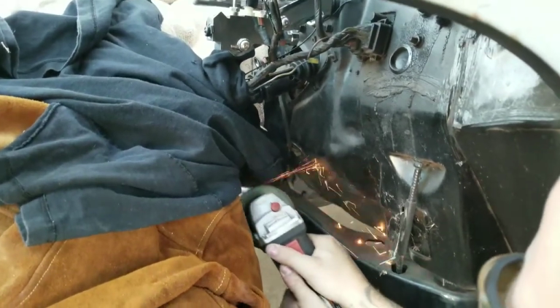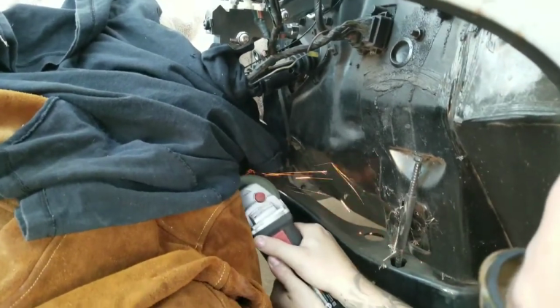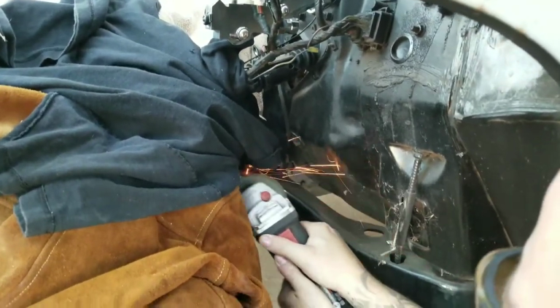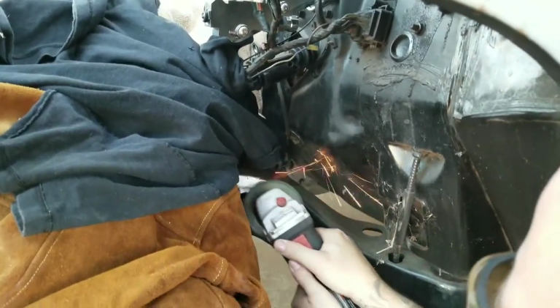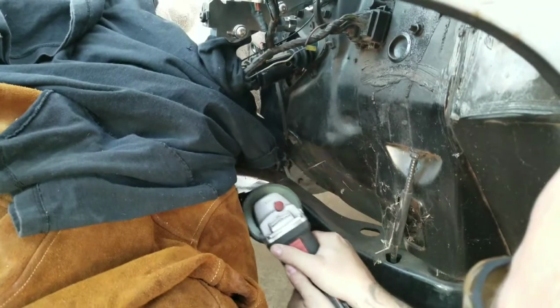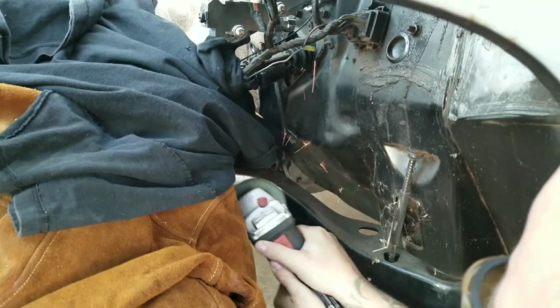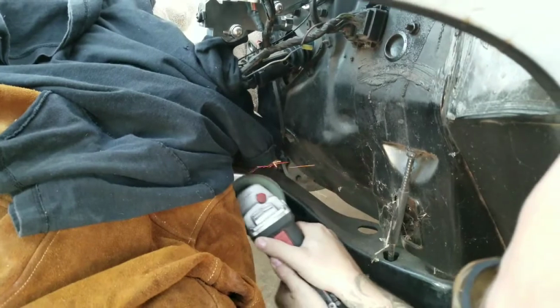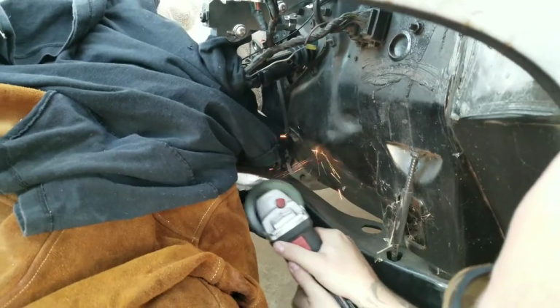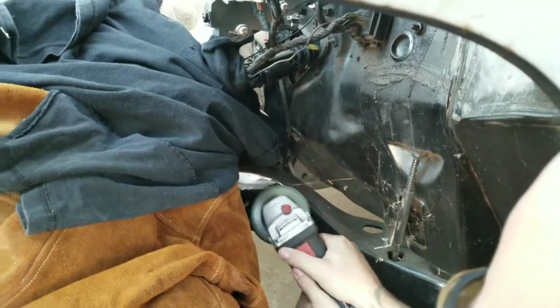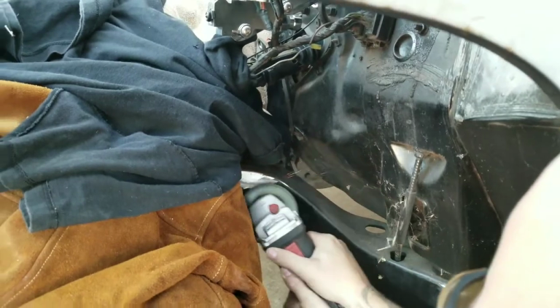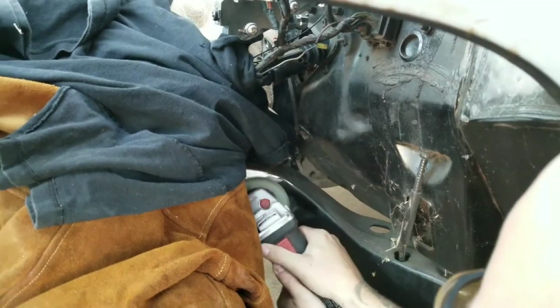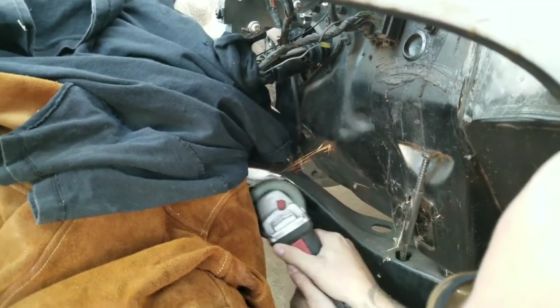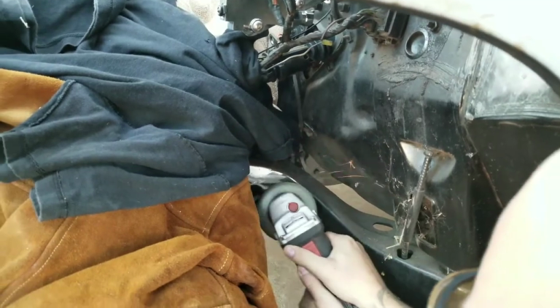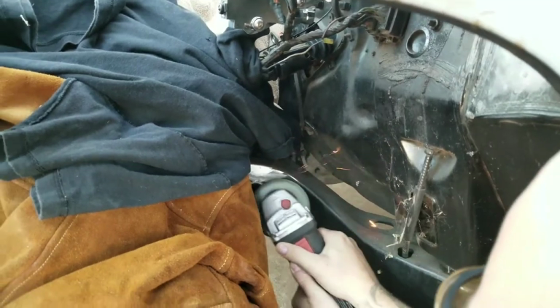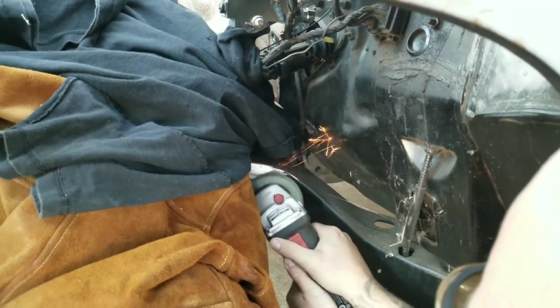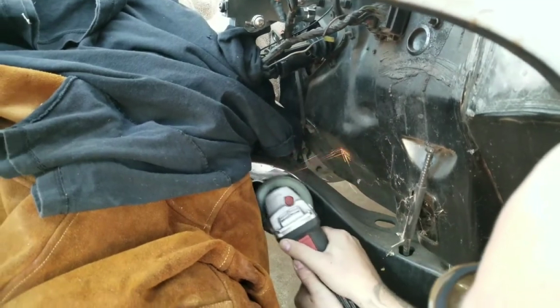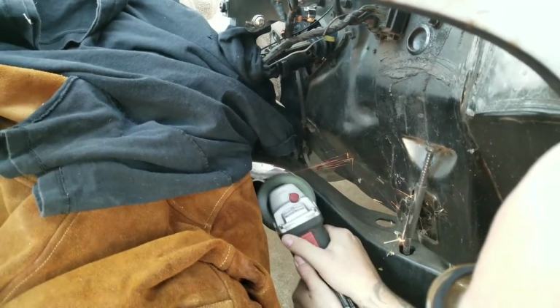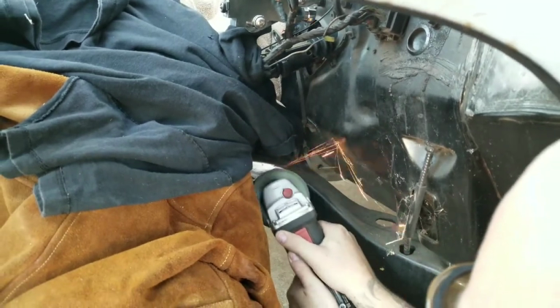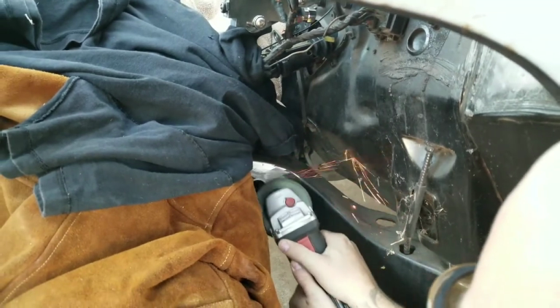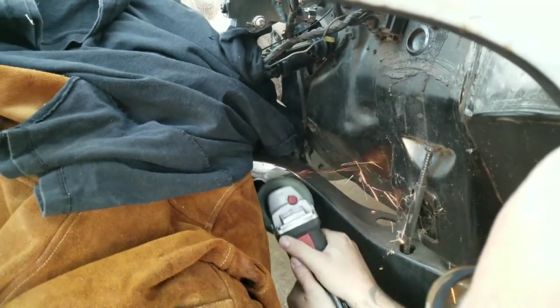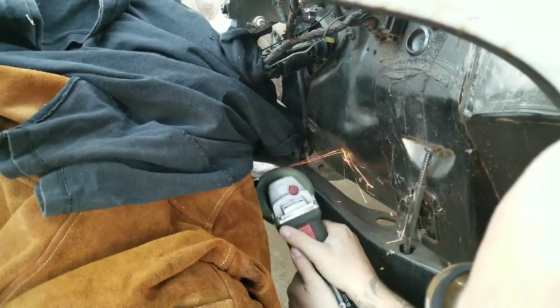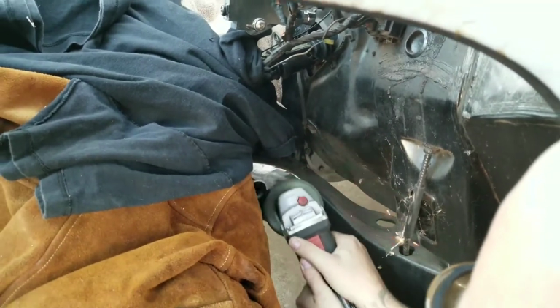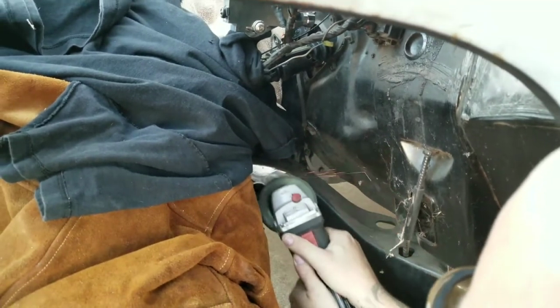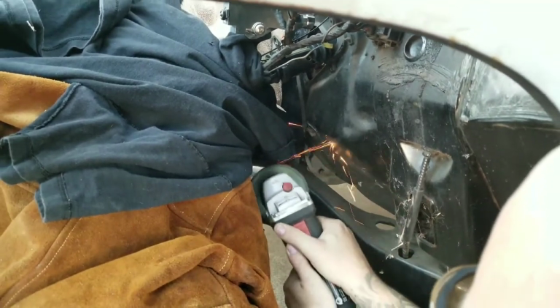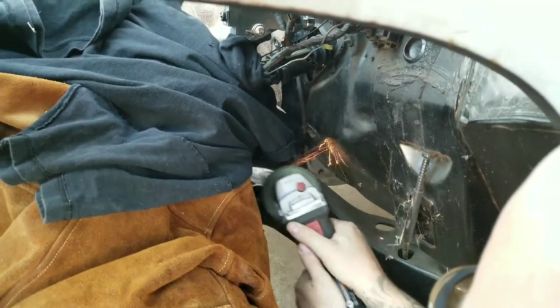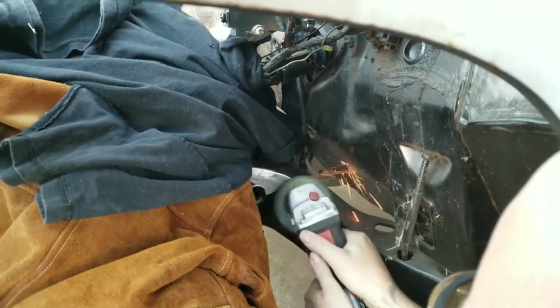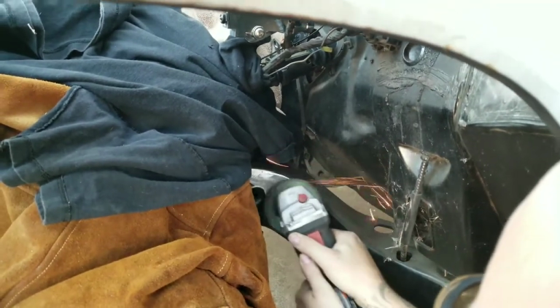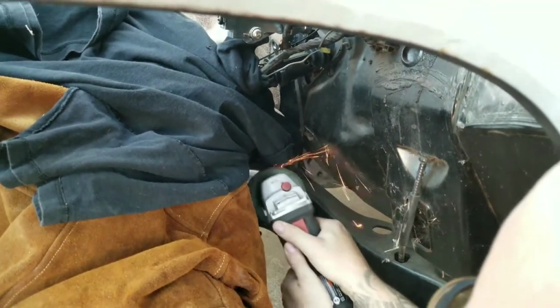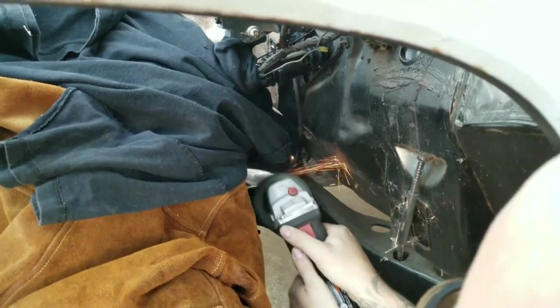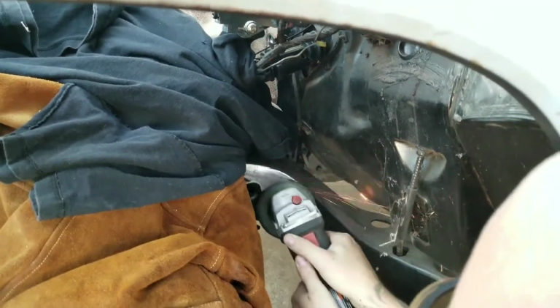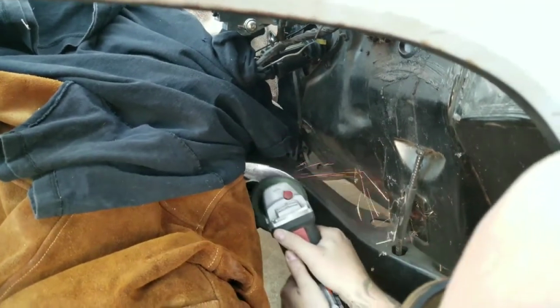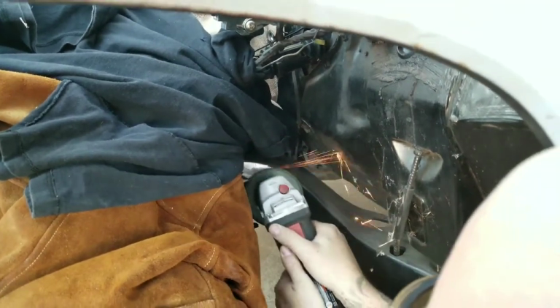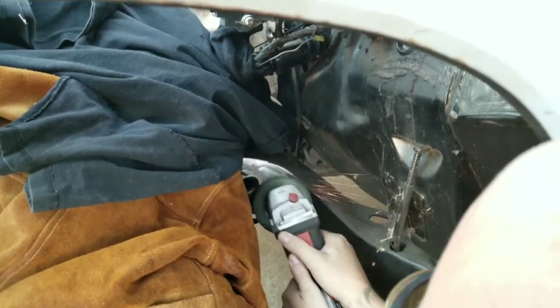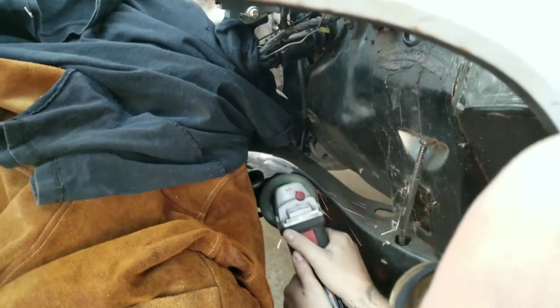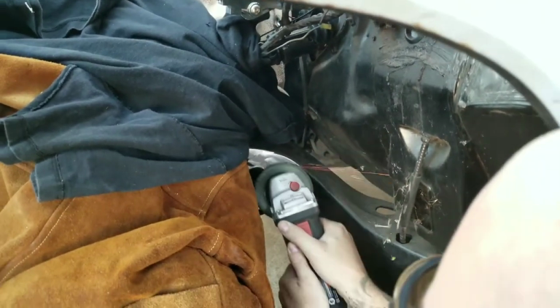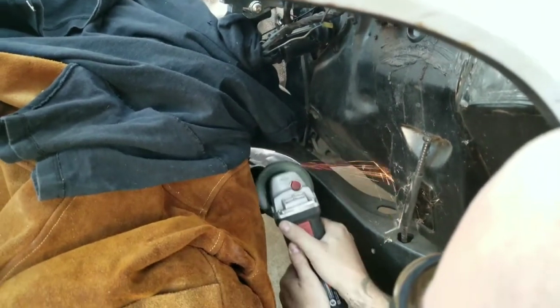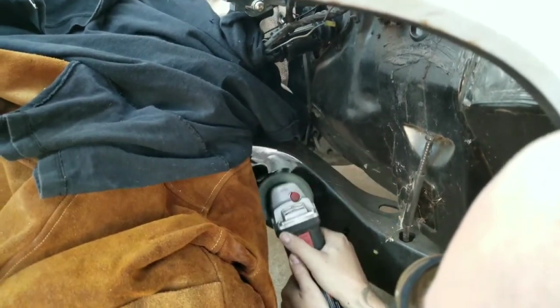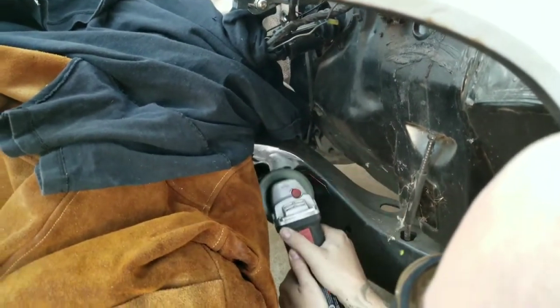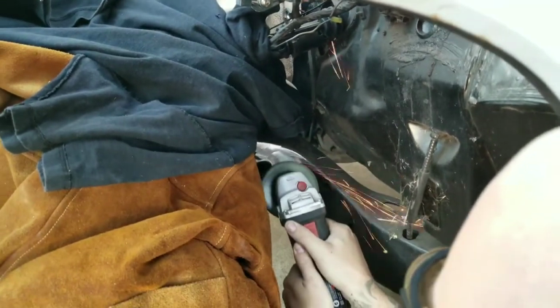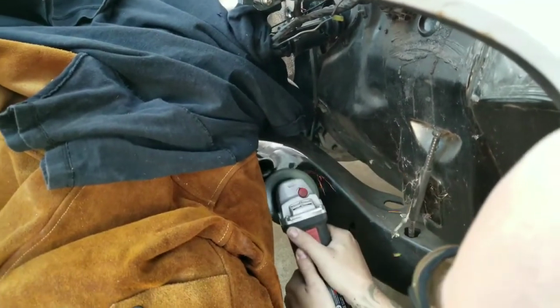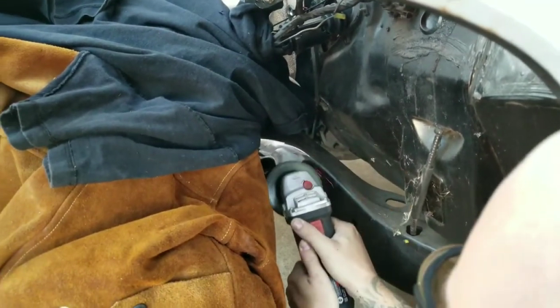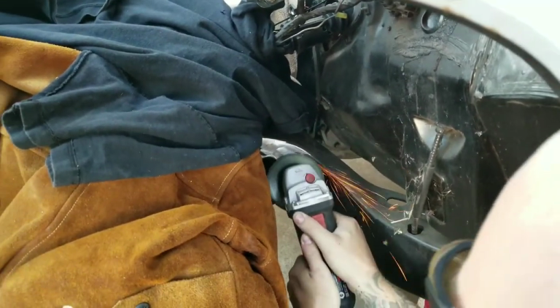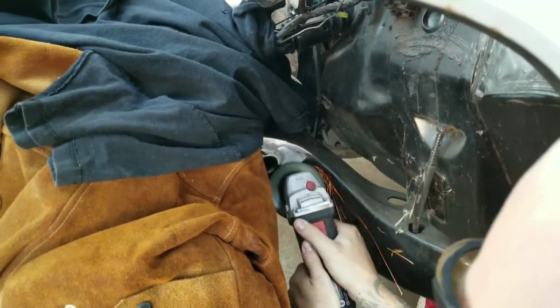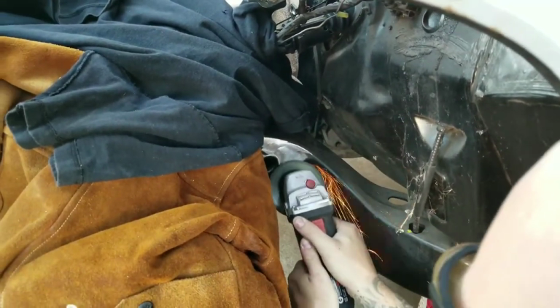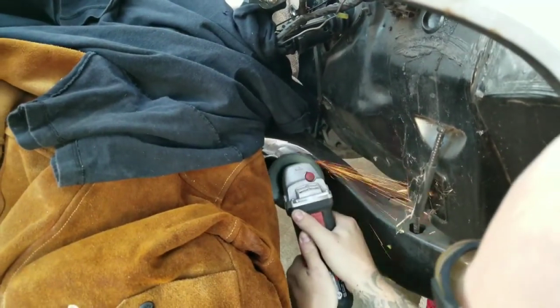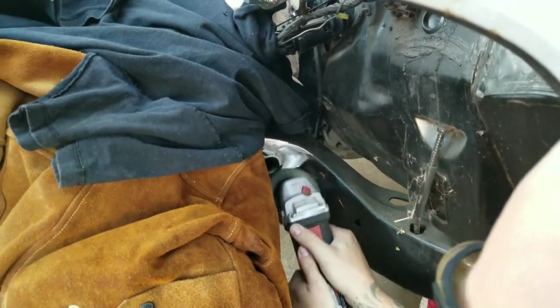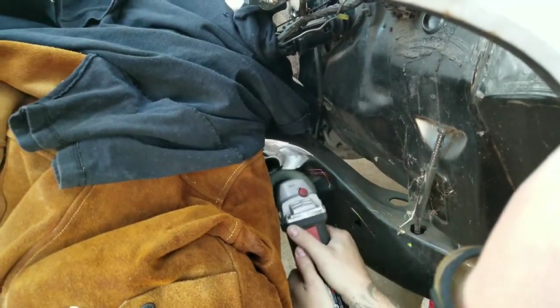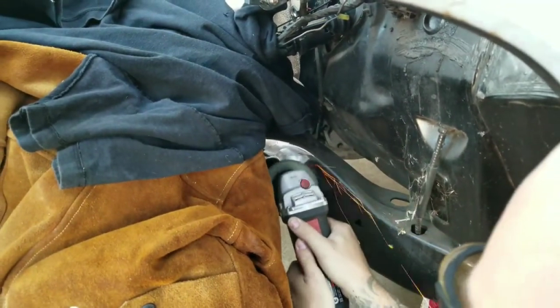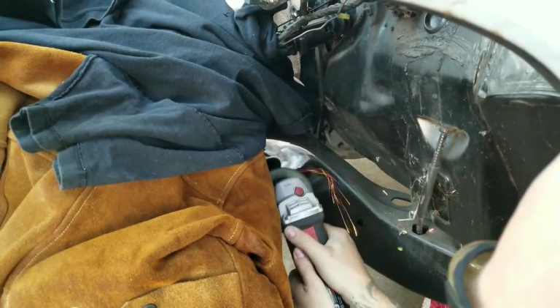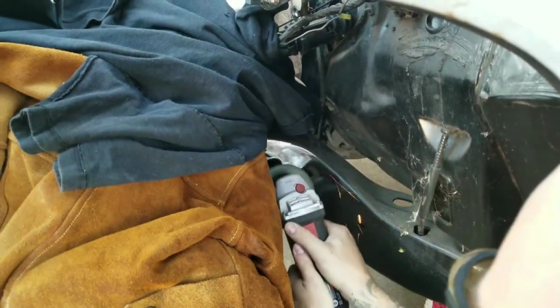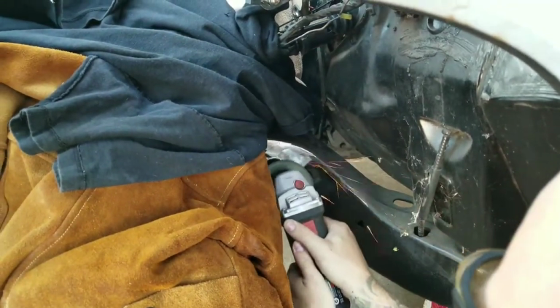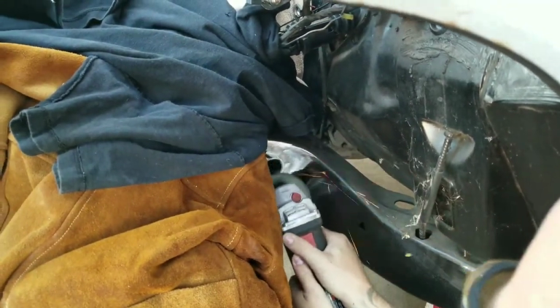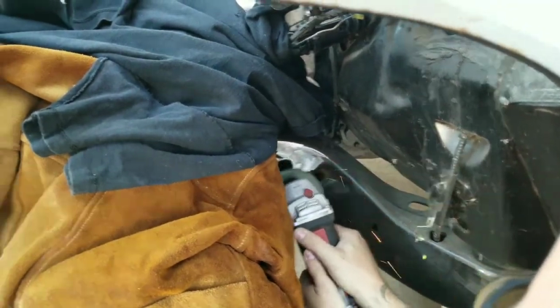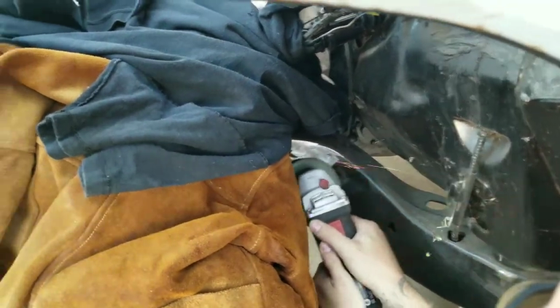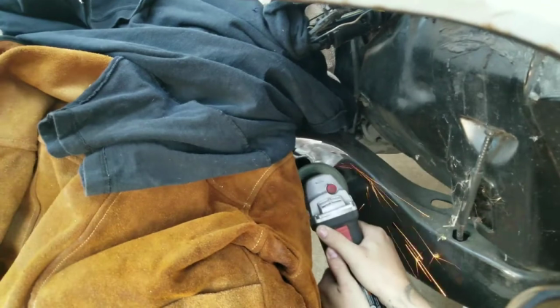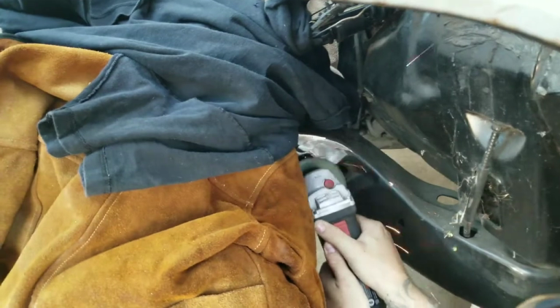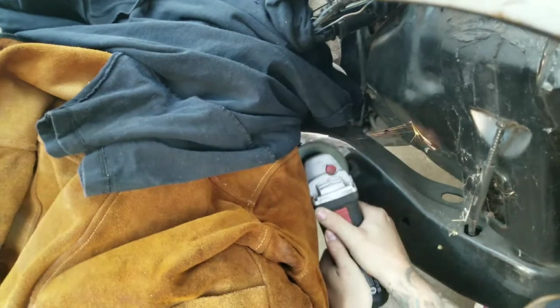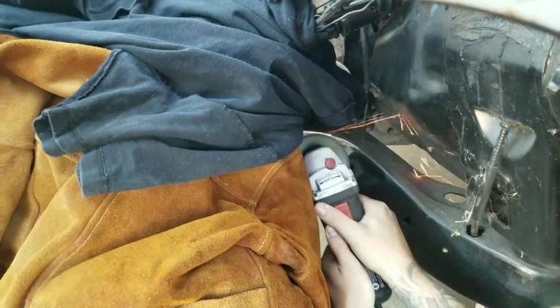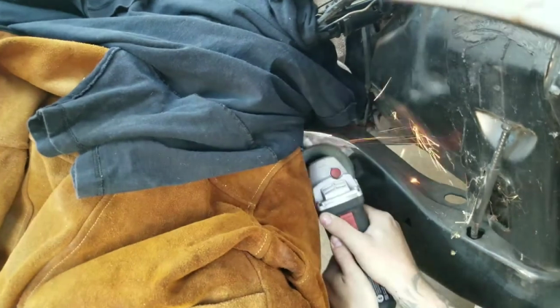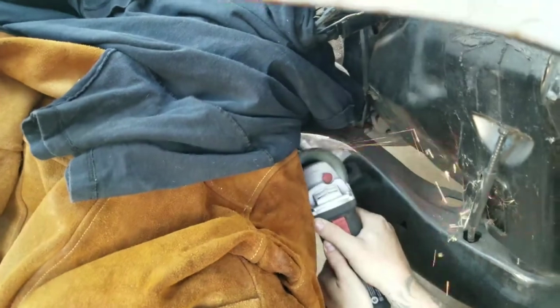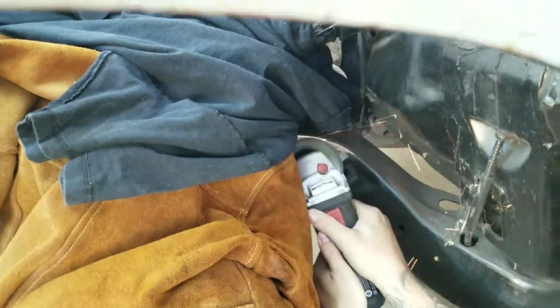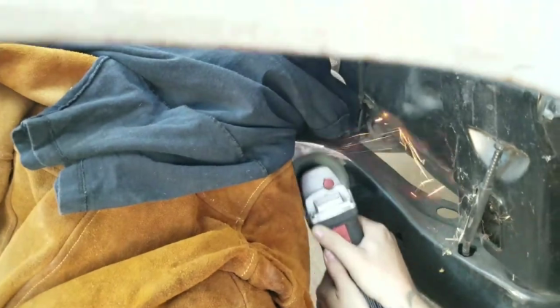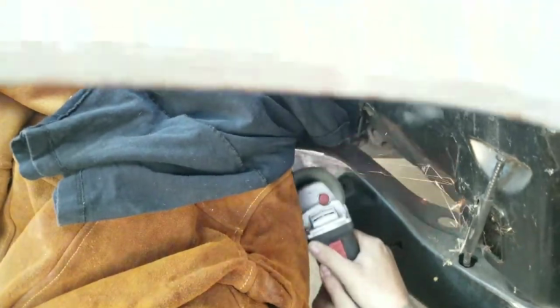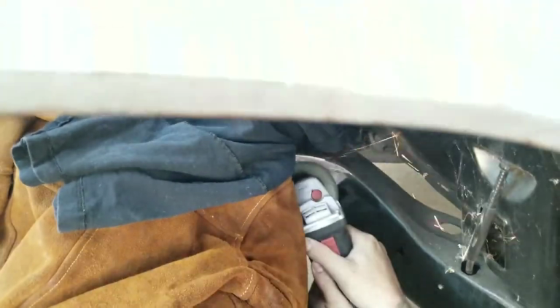Now we're grinding. We got the rest of the stuff semi-protected — it's better than just having it exposed.